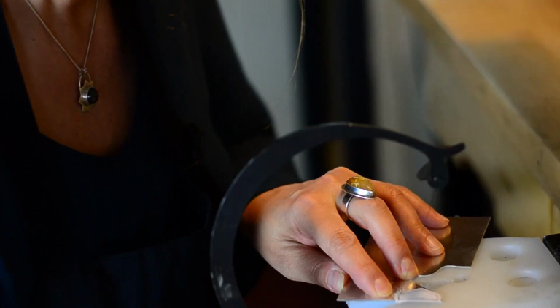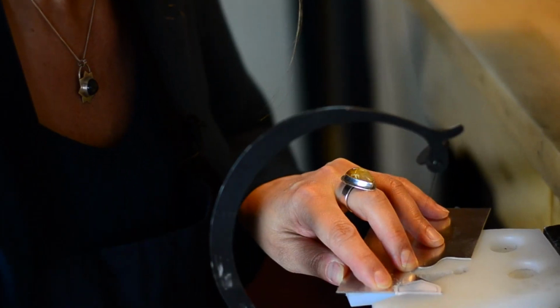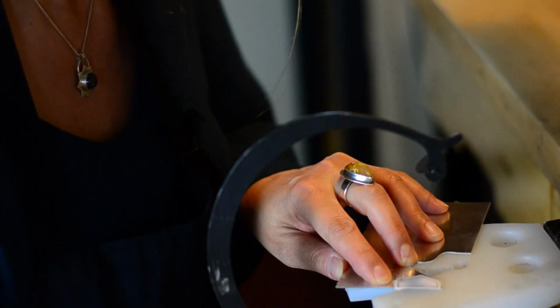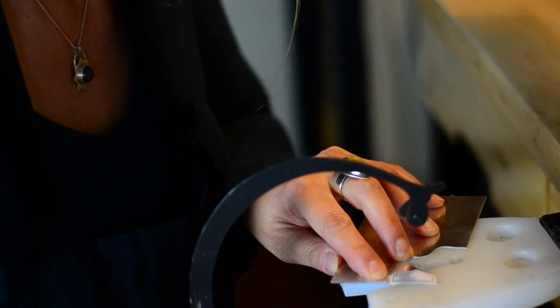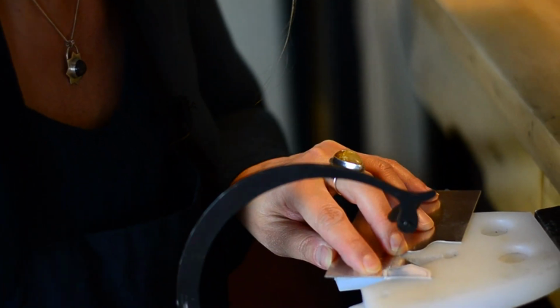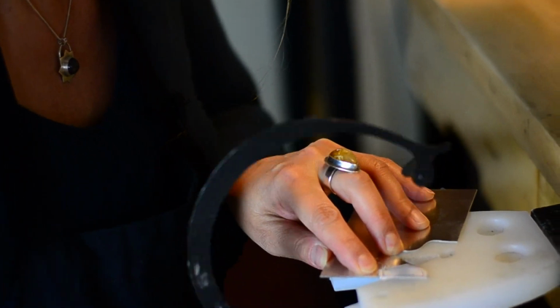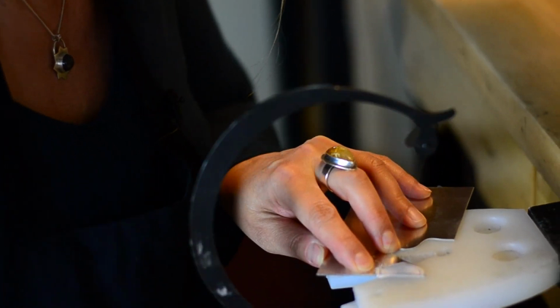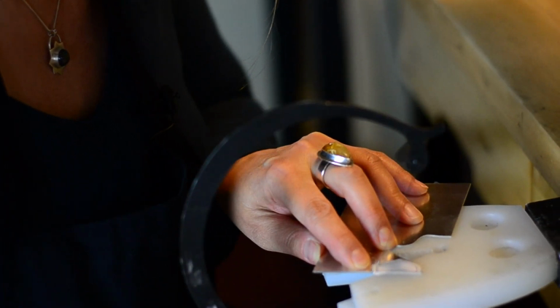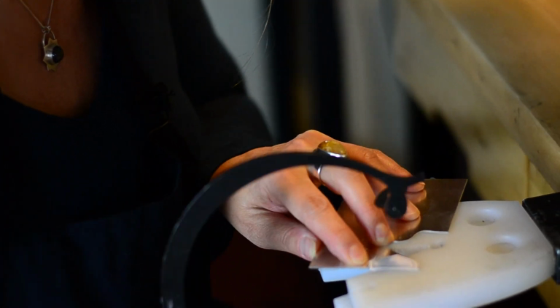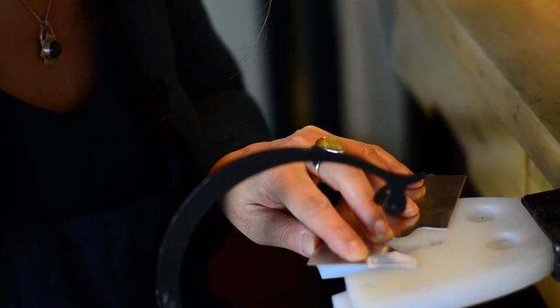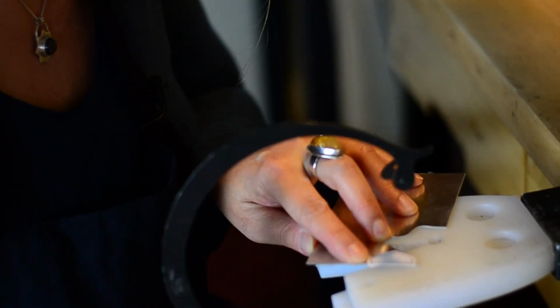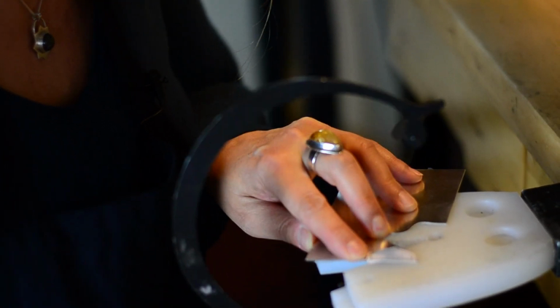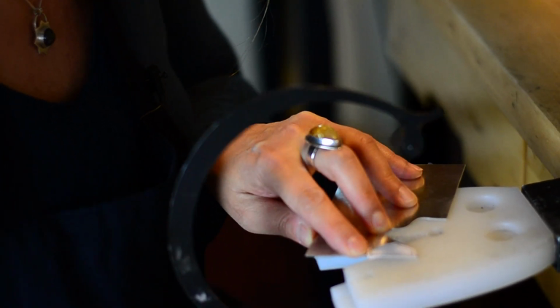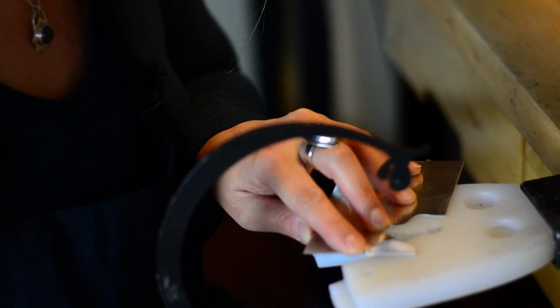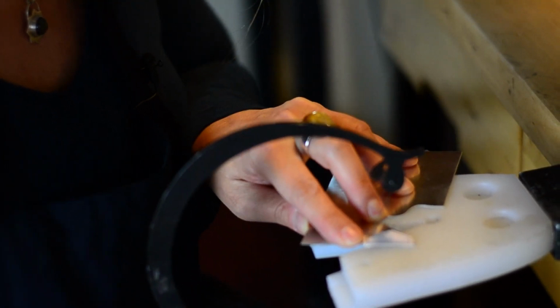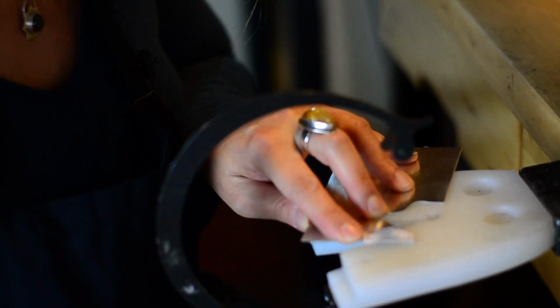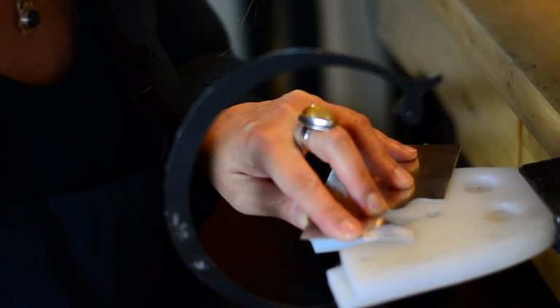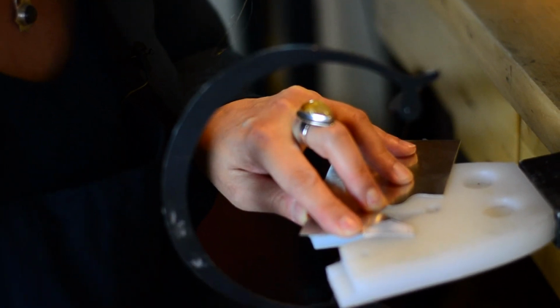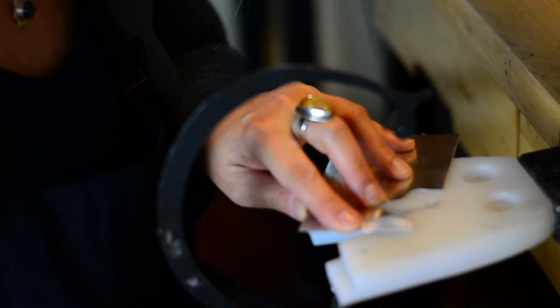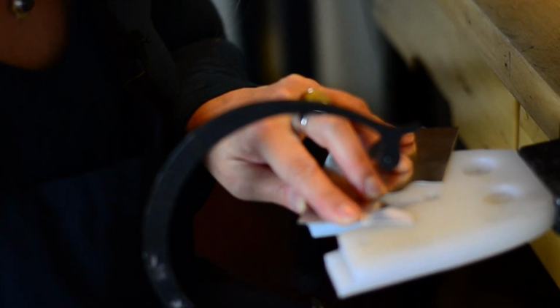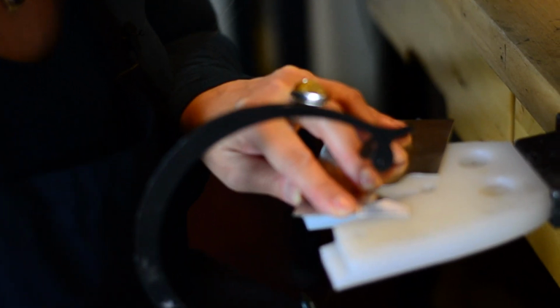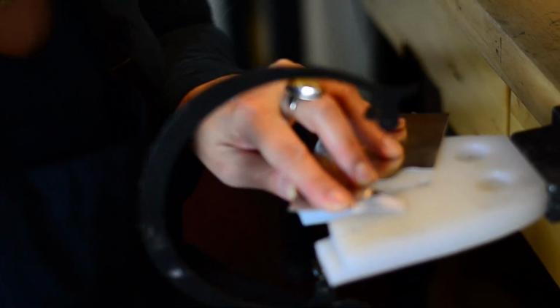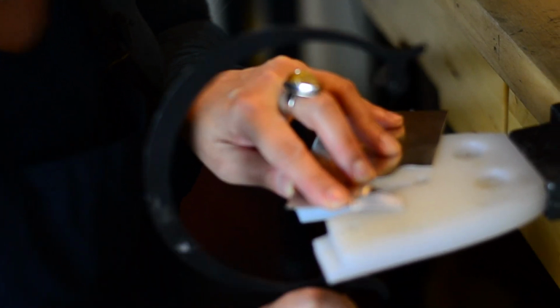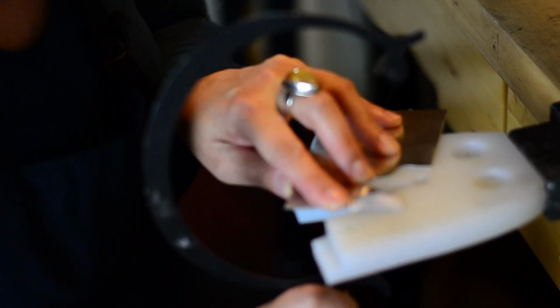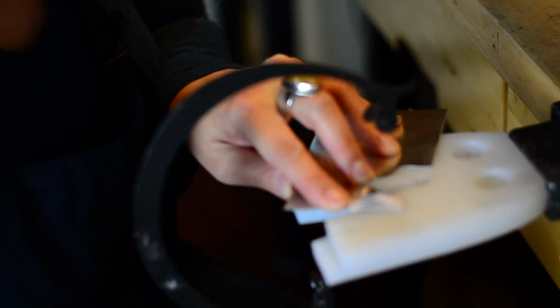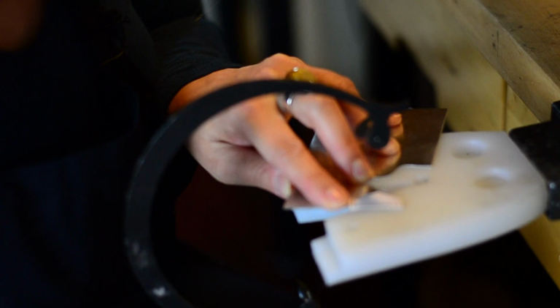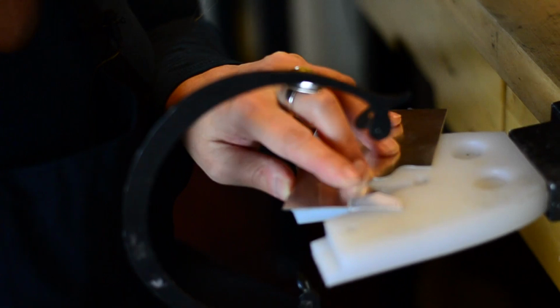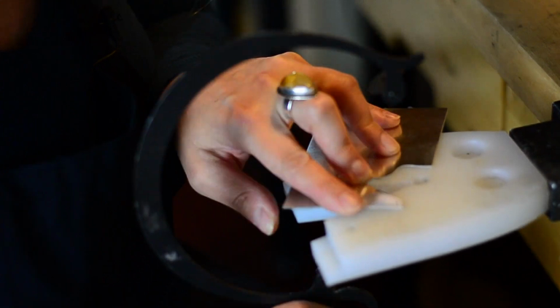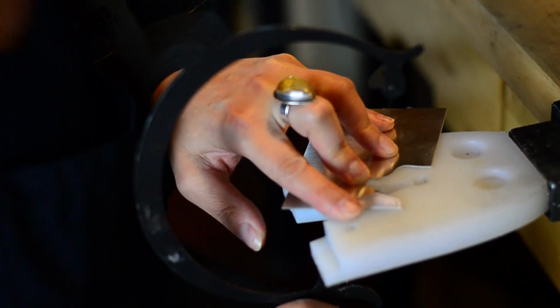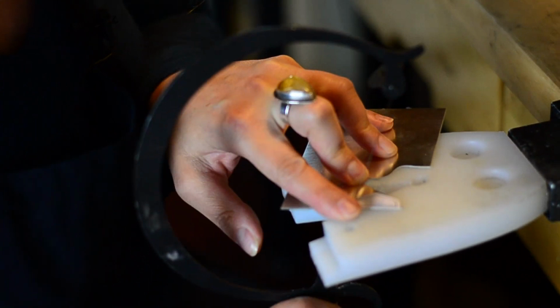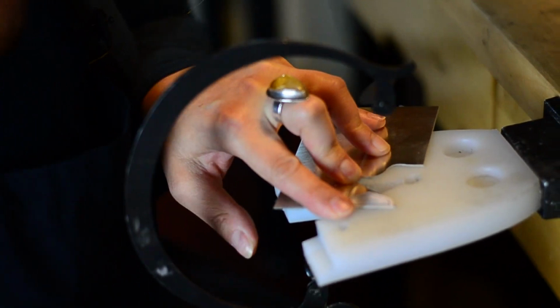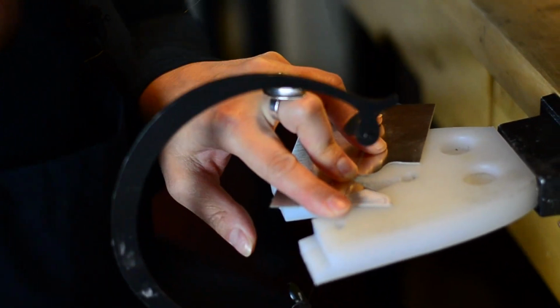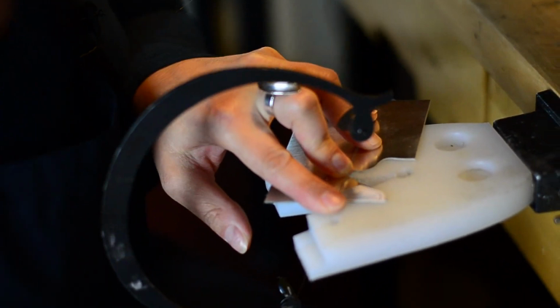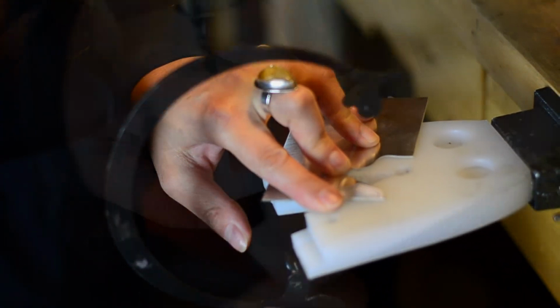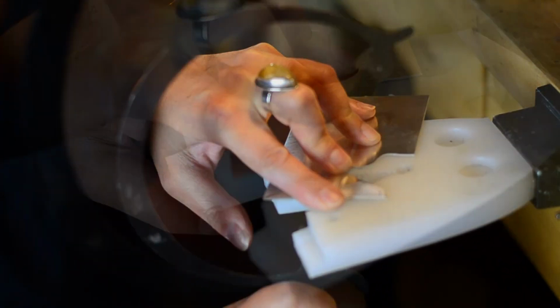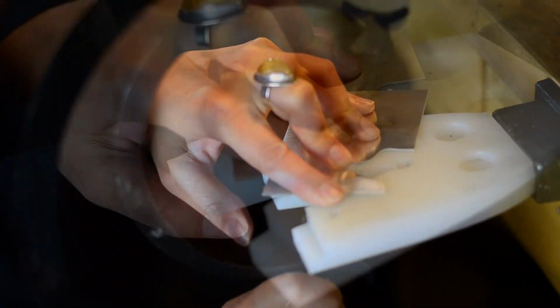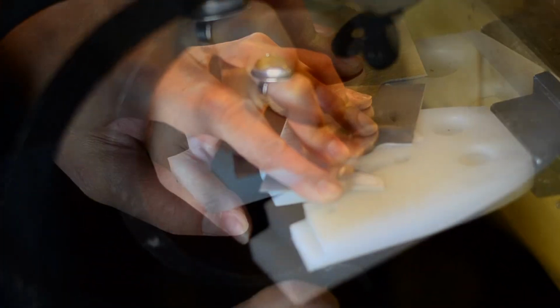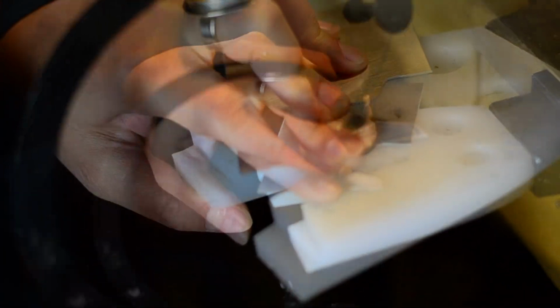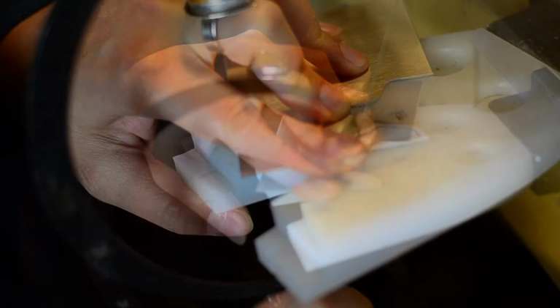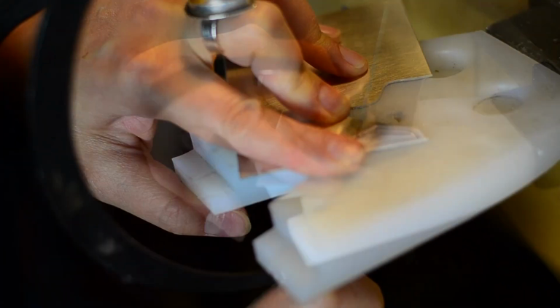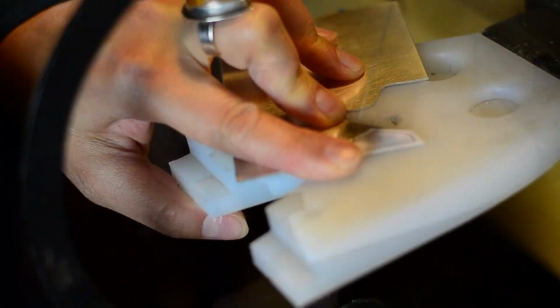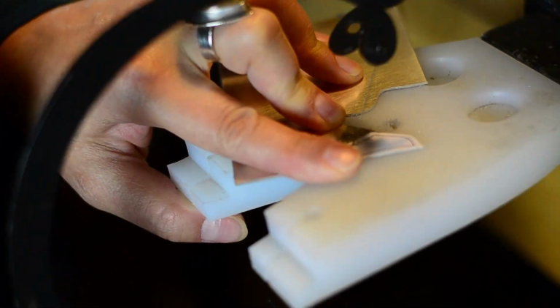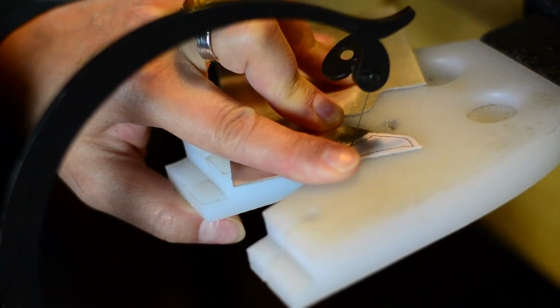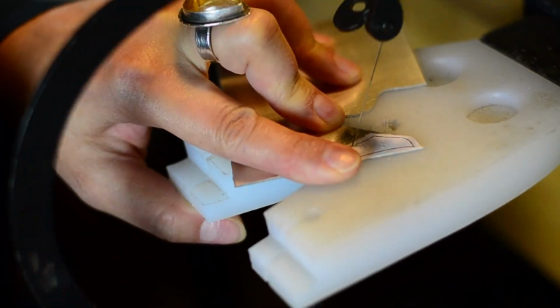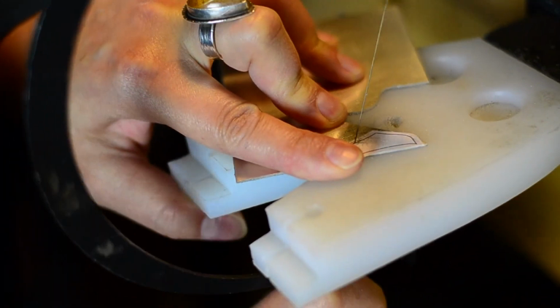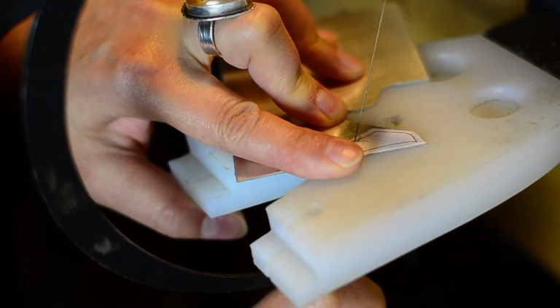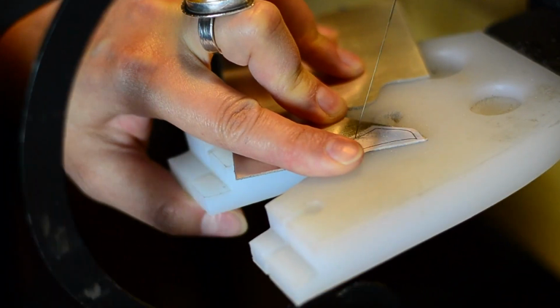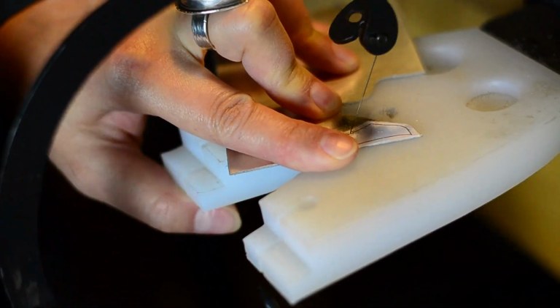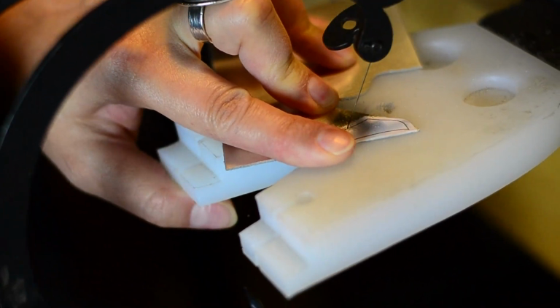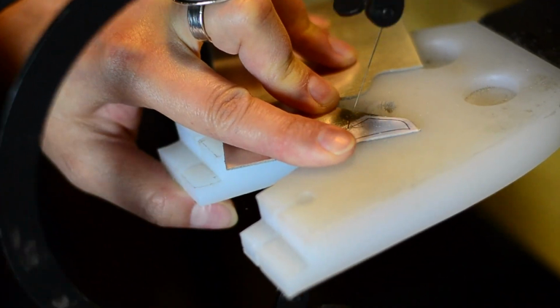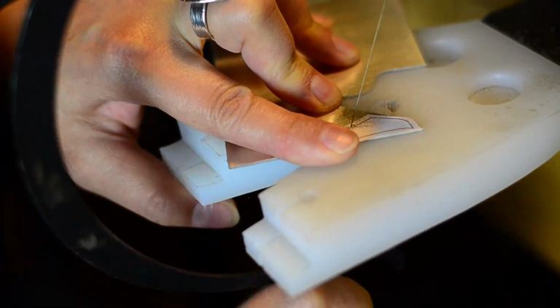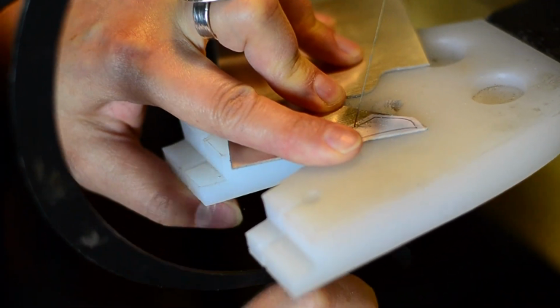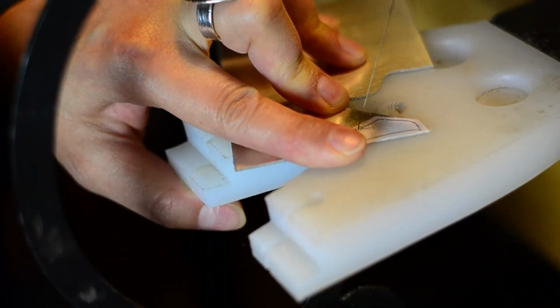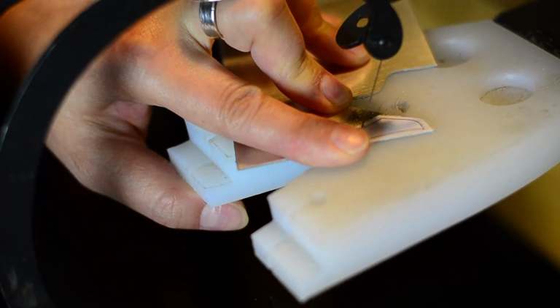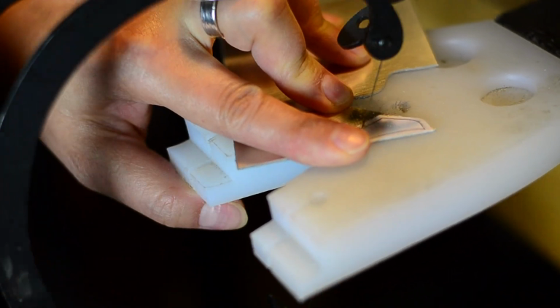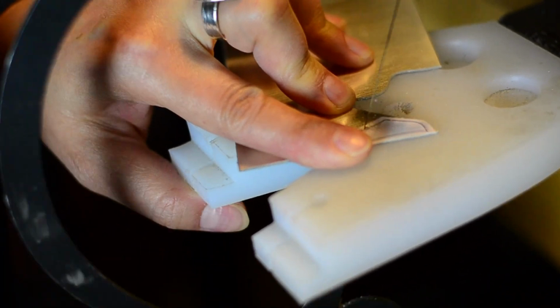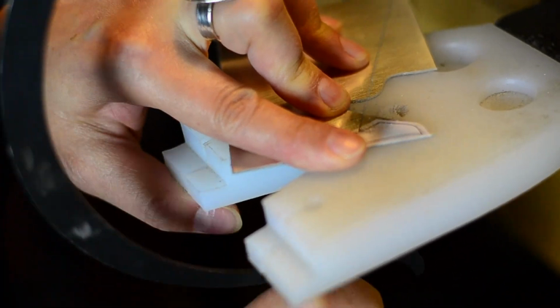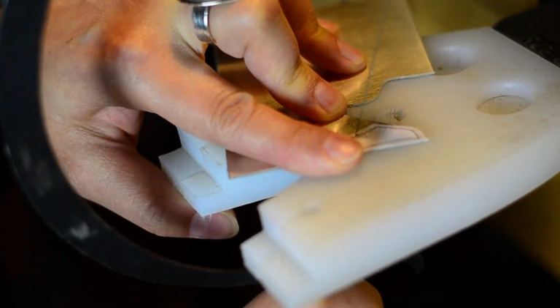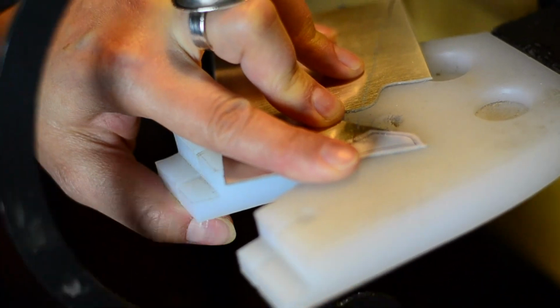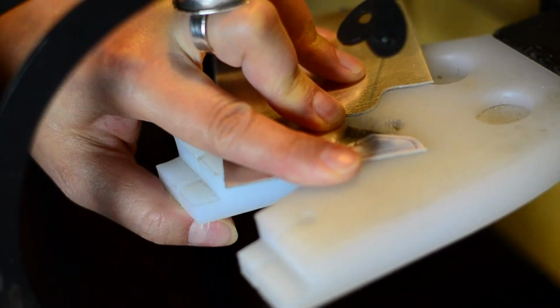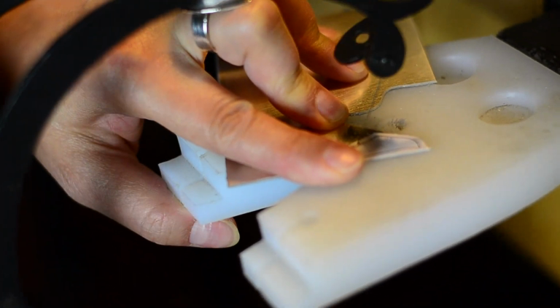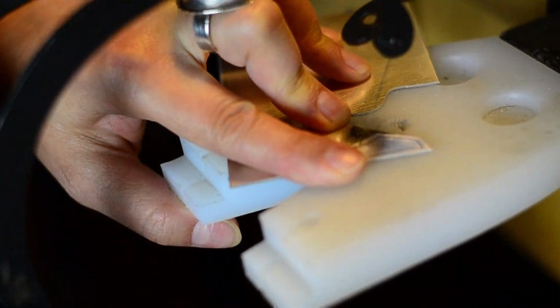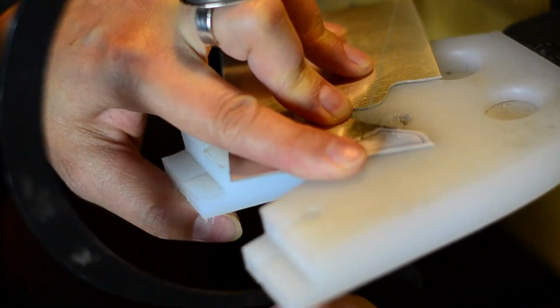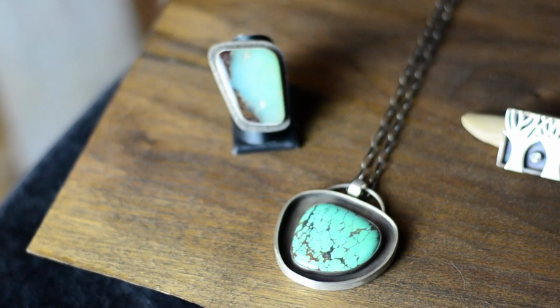People will ask, looking at an intricate piece: is this cut by a laser? And we say, no, we do all that by hand.